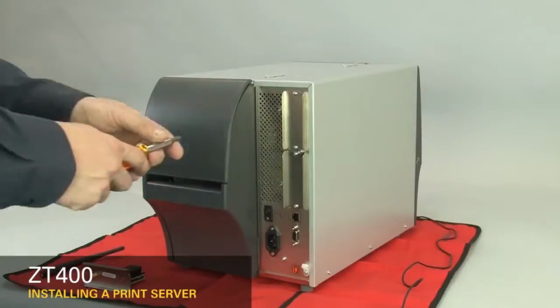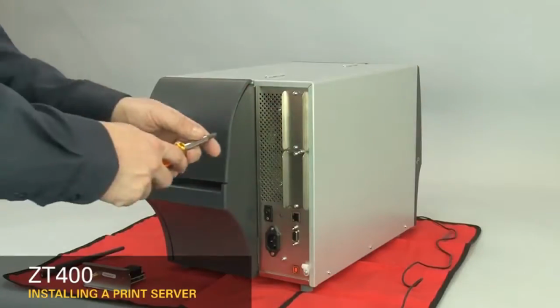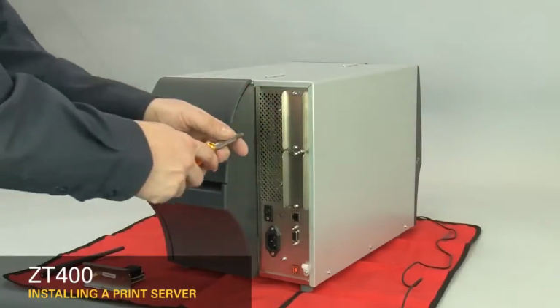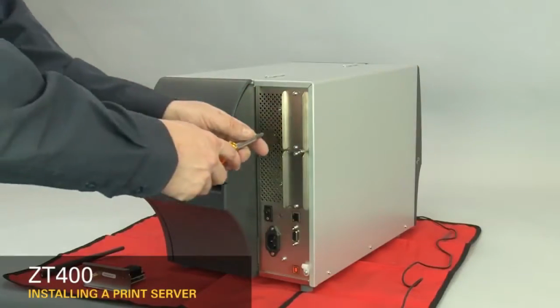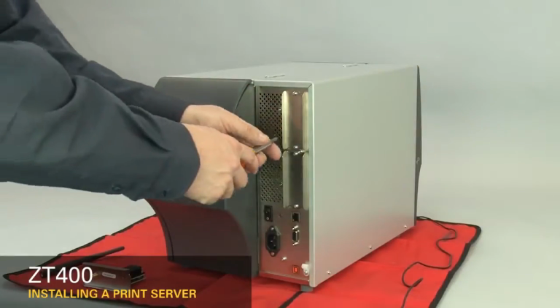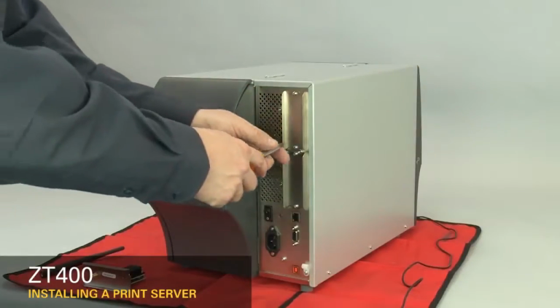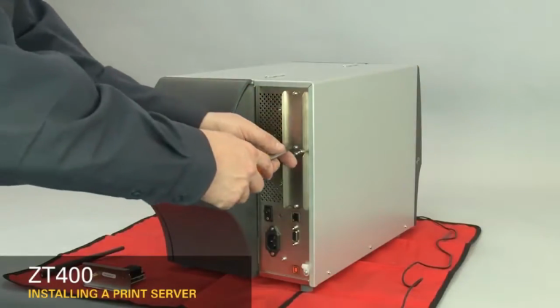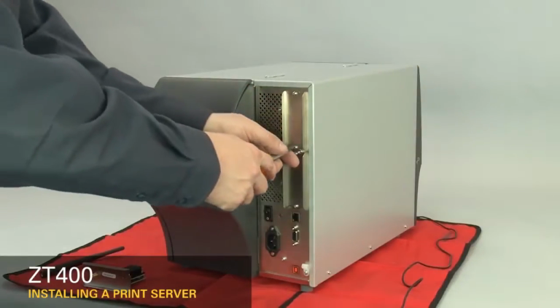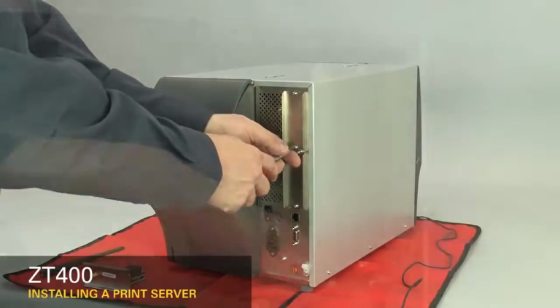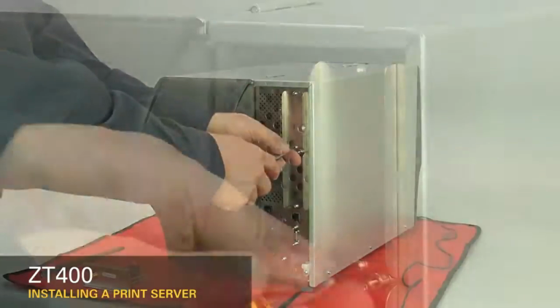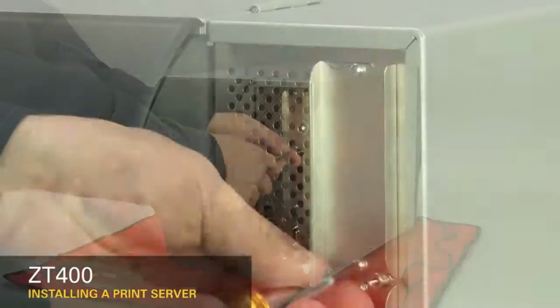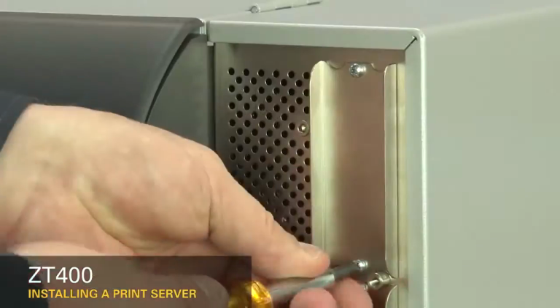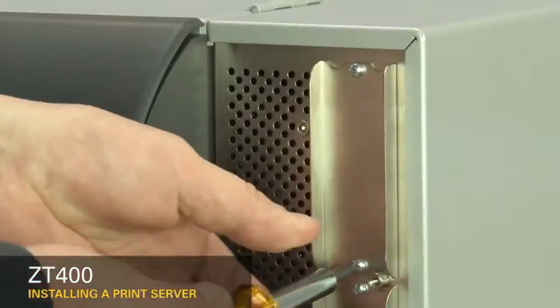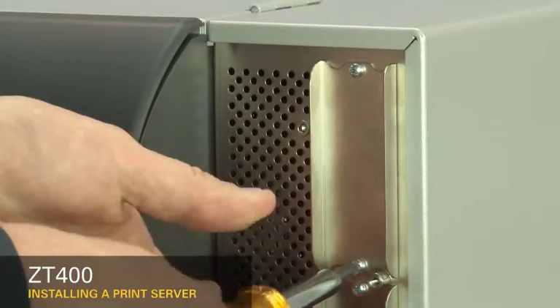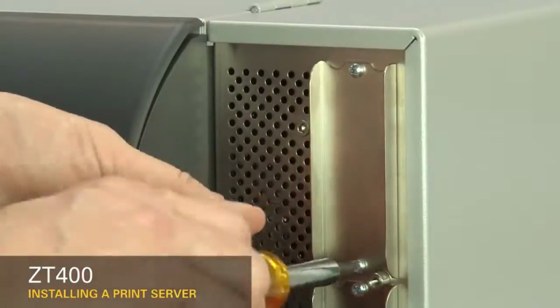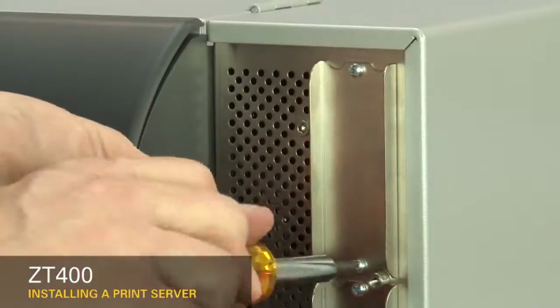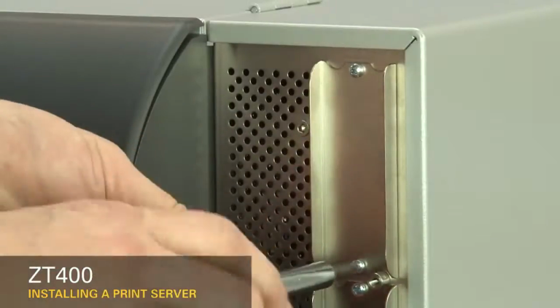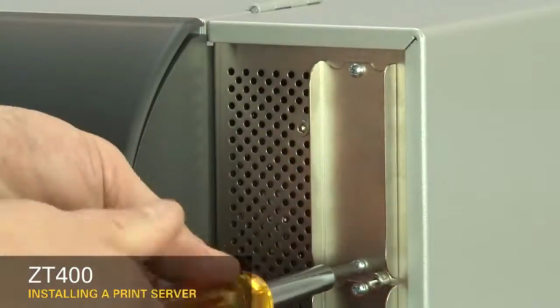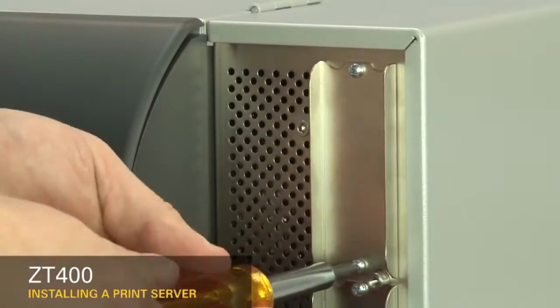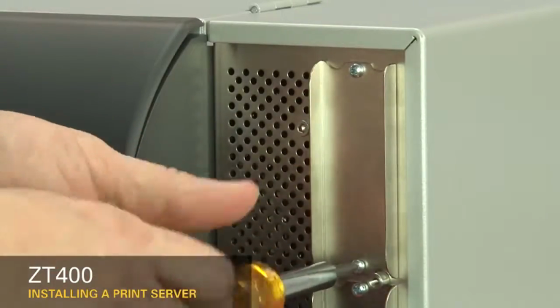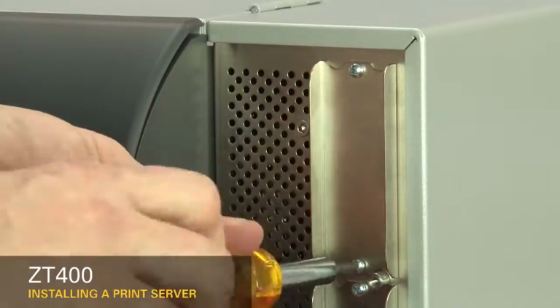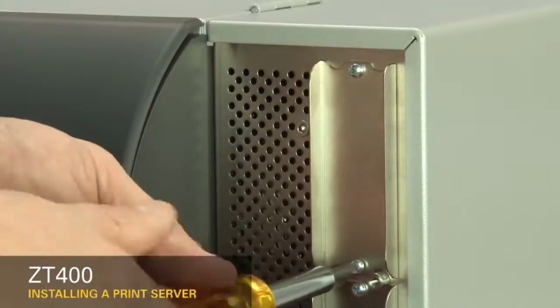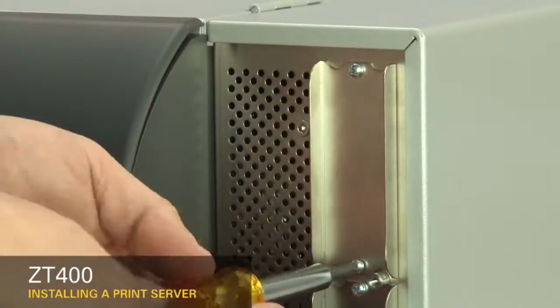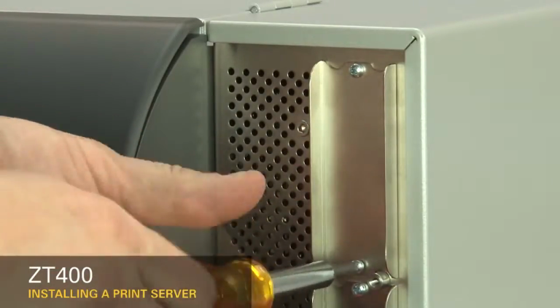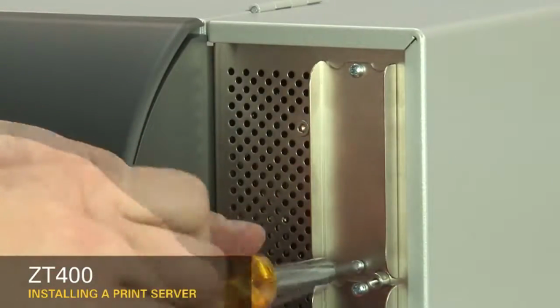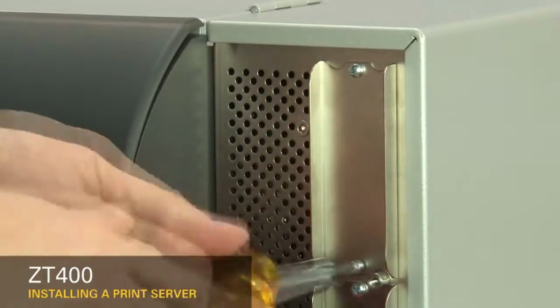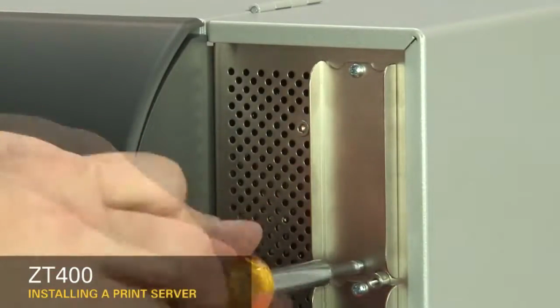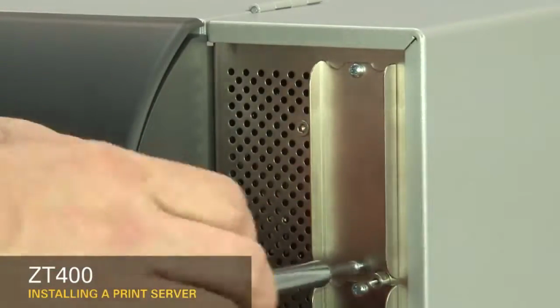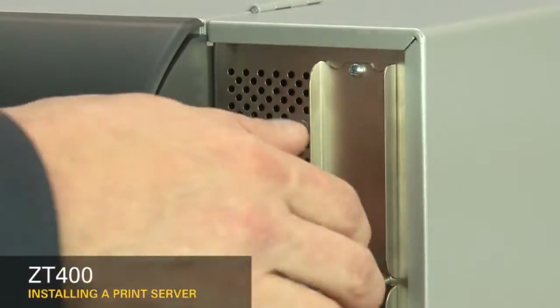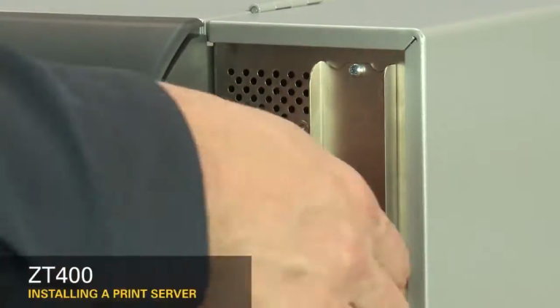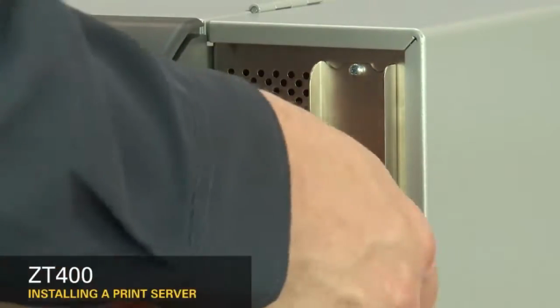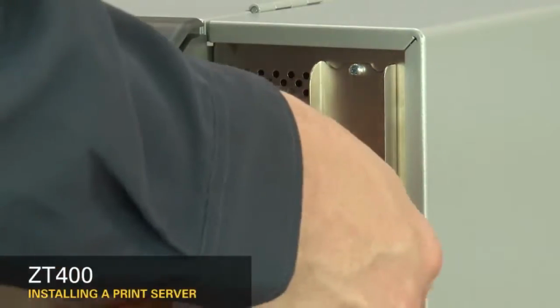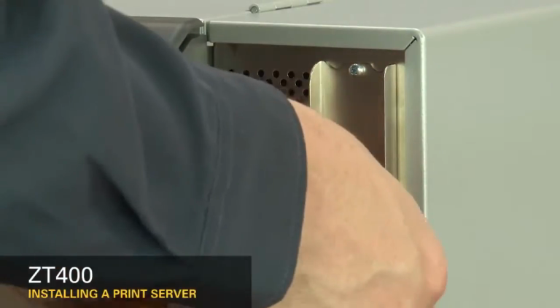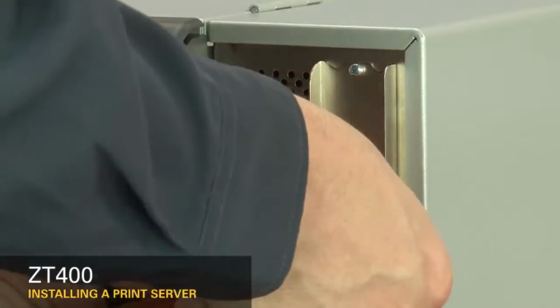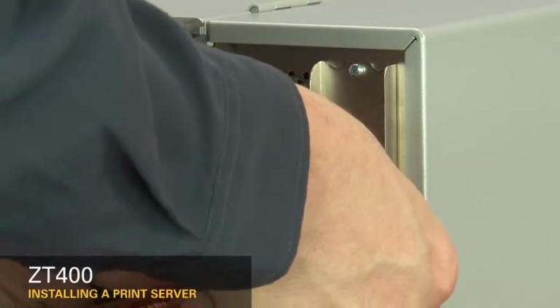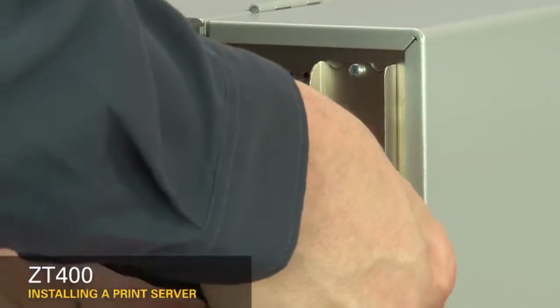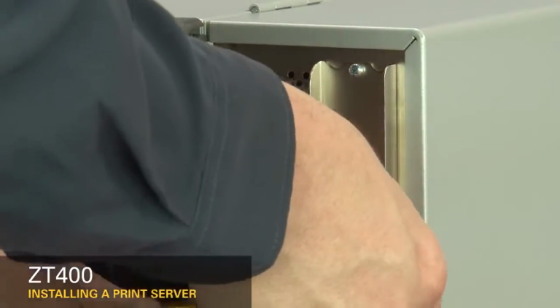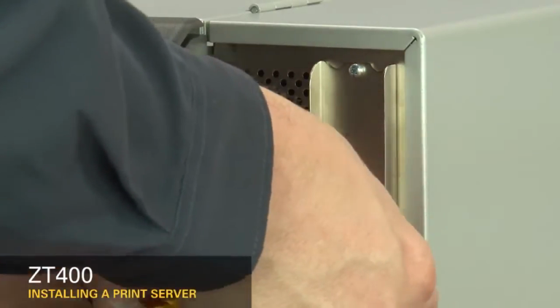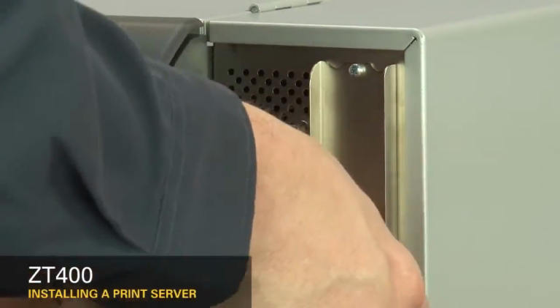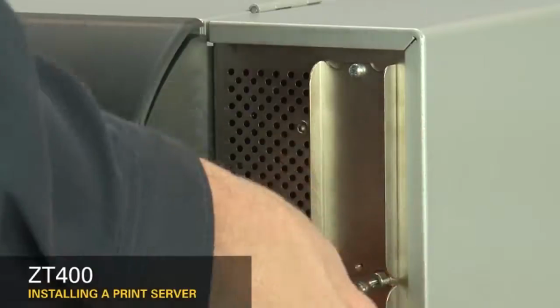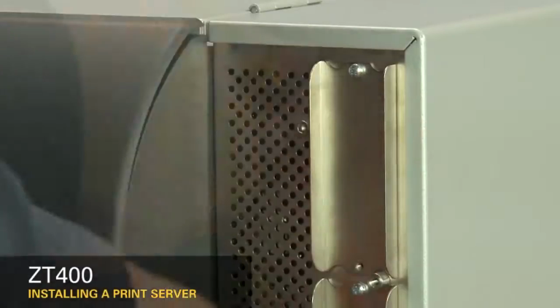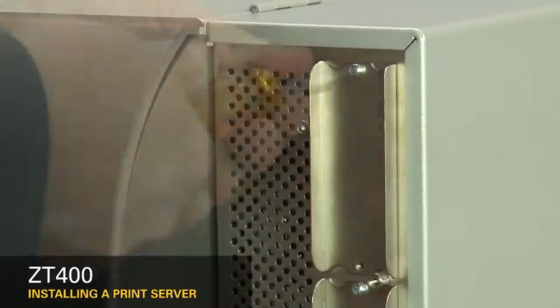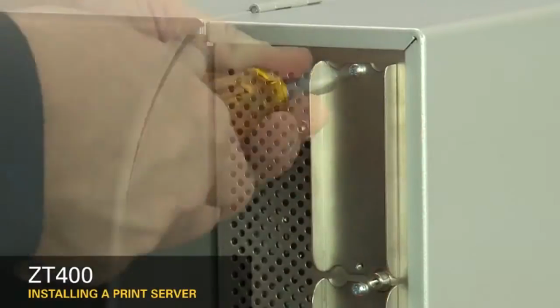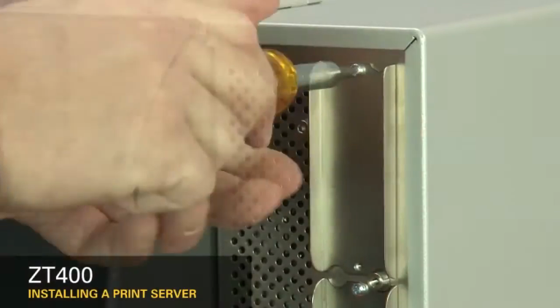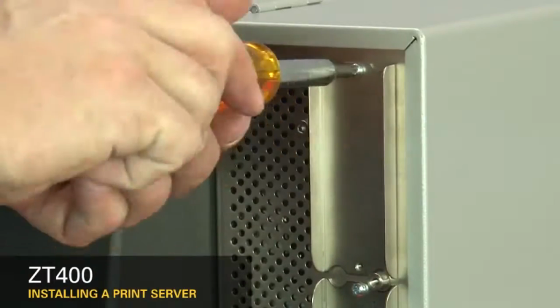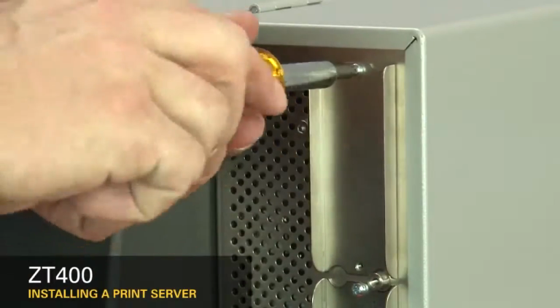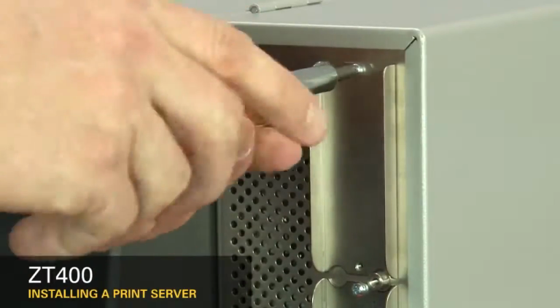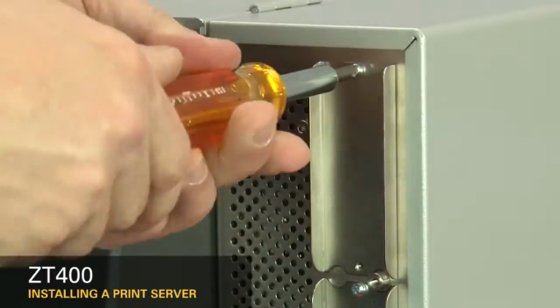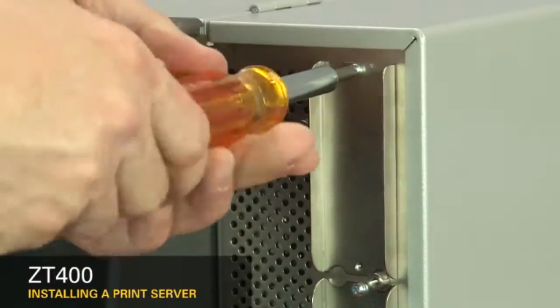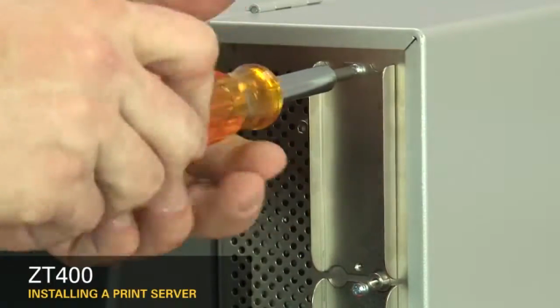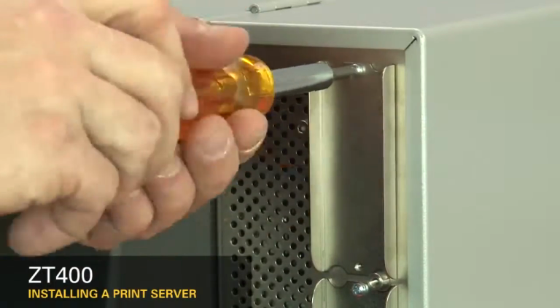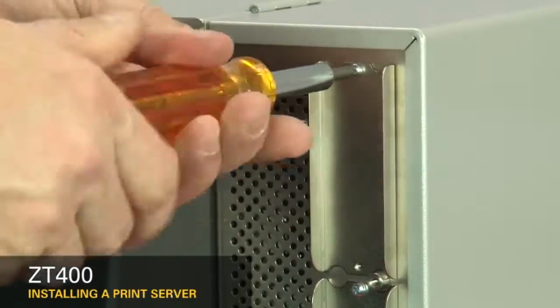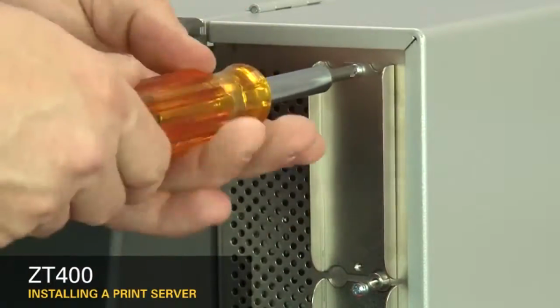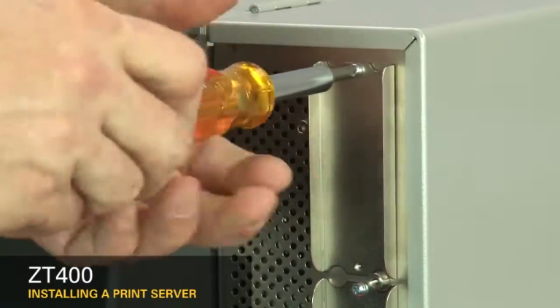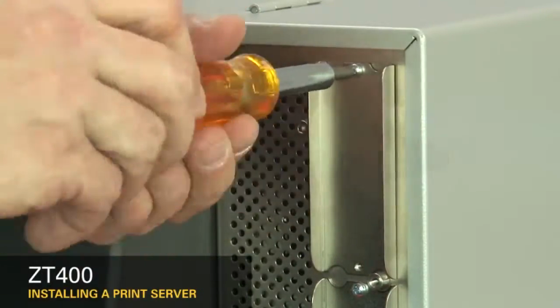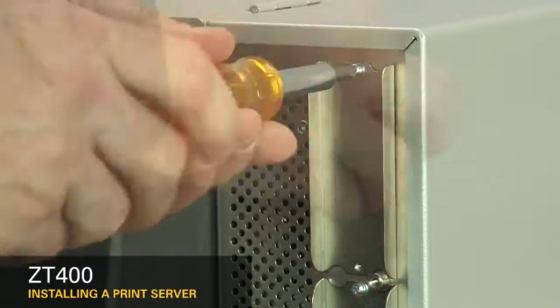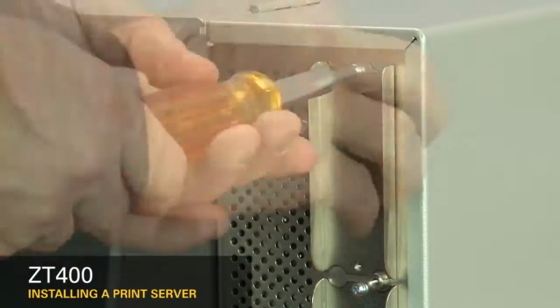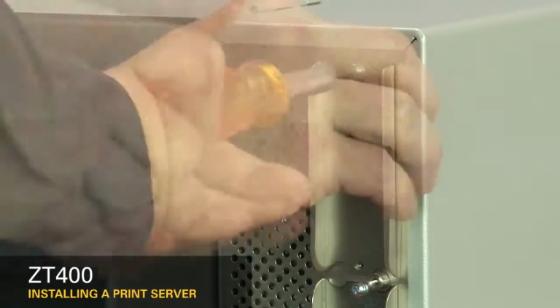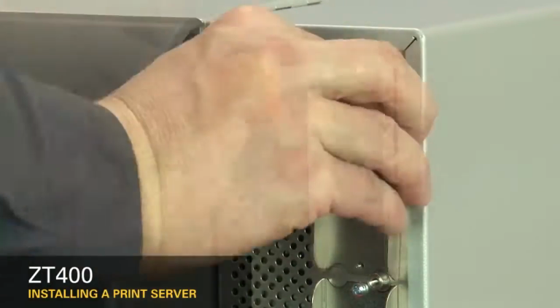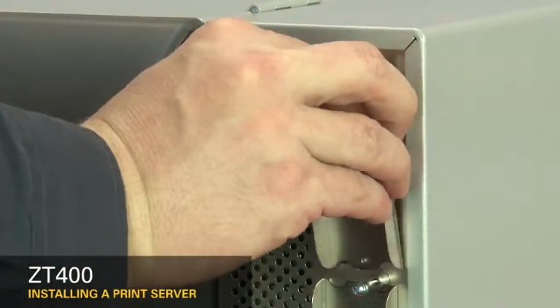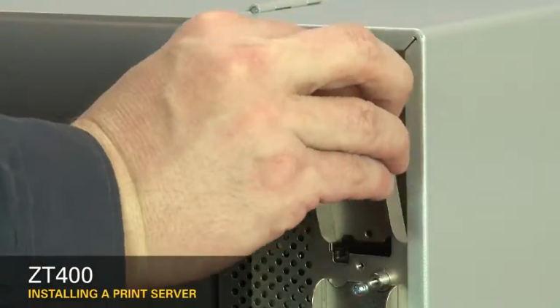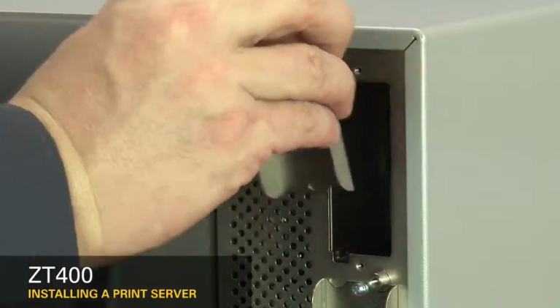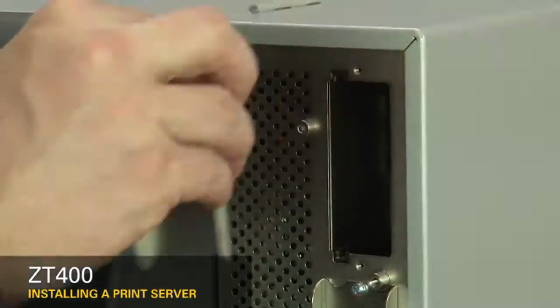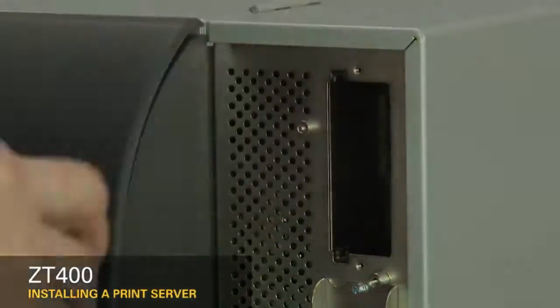Unscrew the bottom and top screws on the connectivity option cover. Remove the cover.